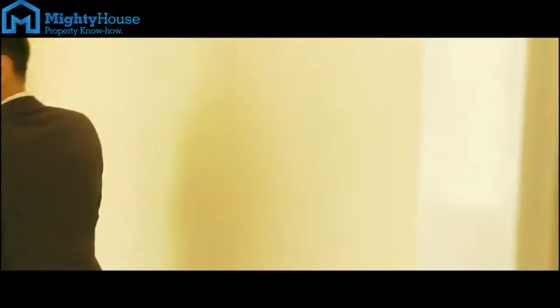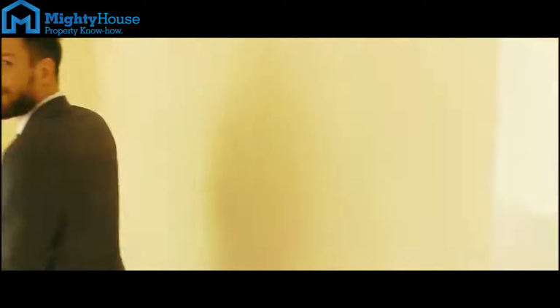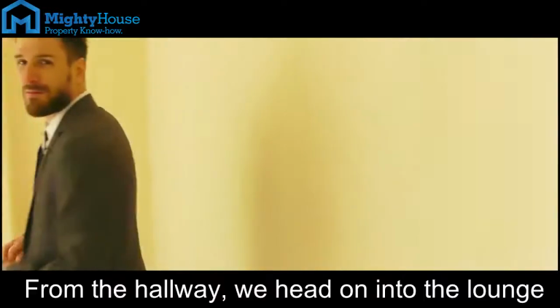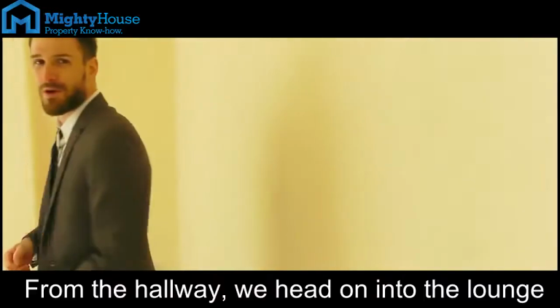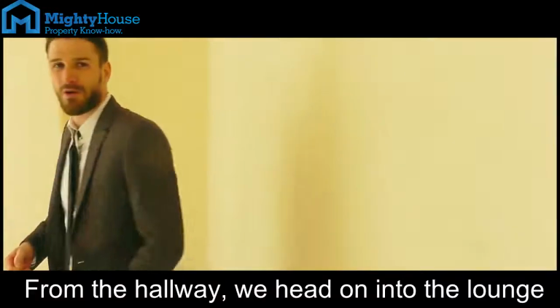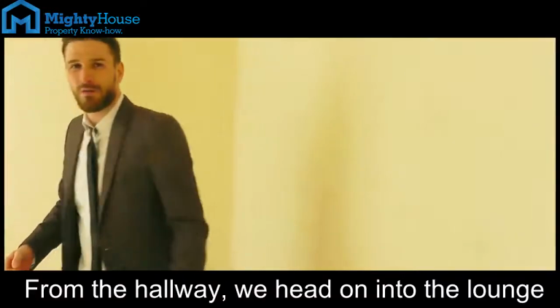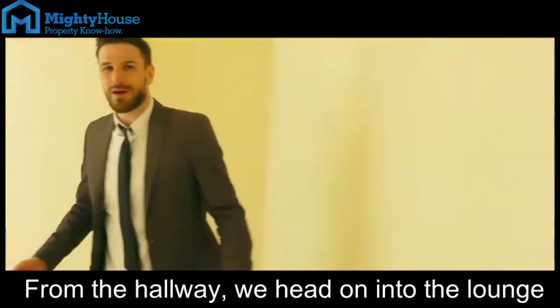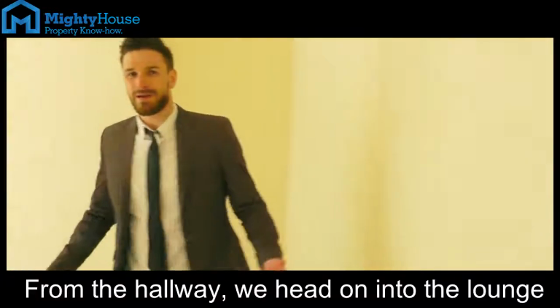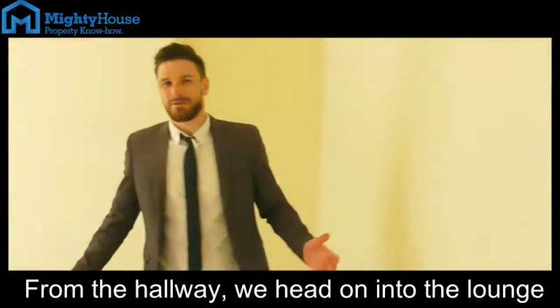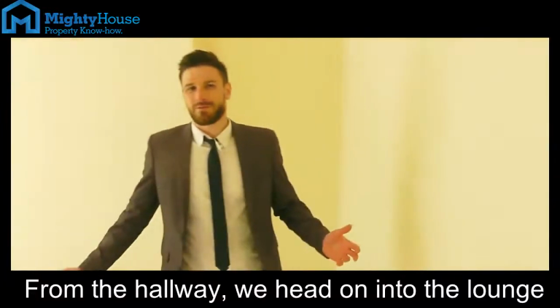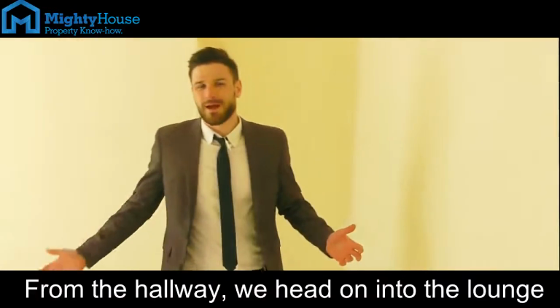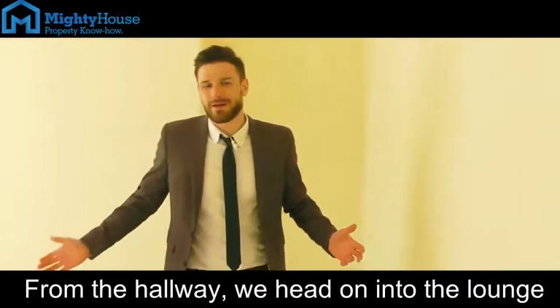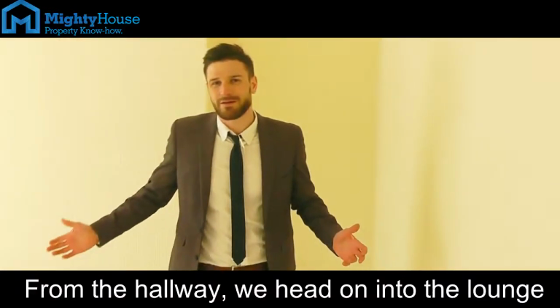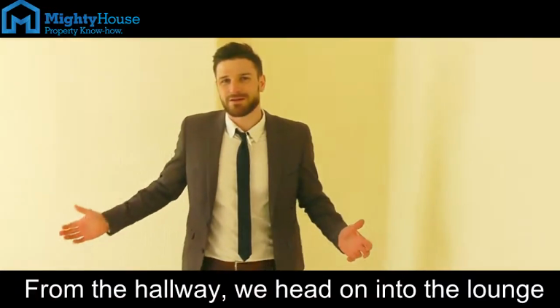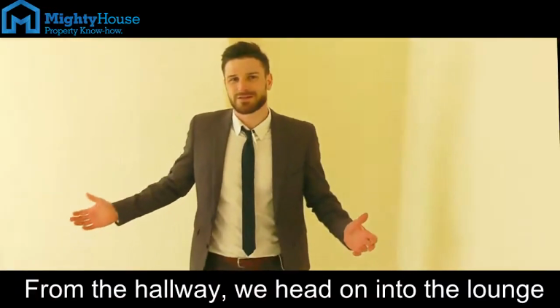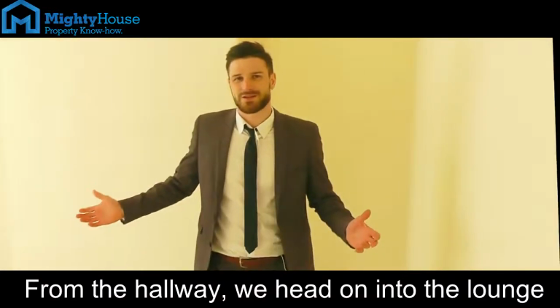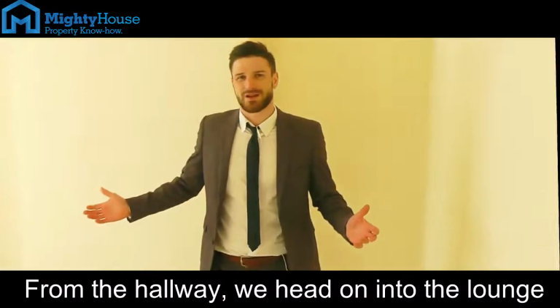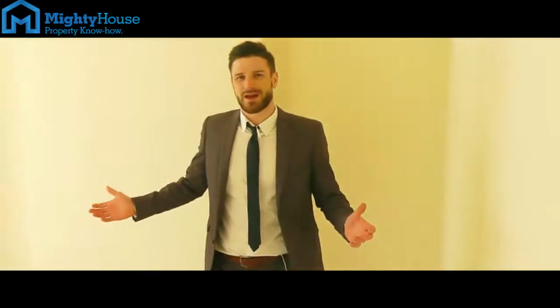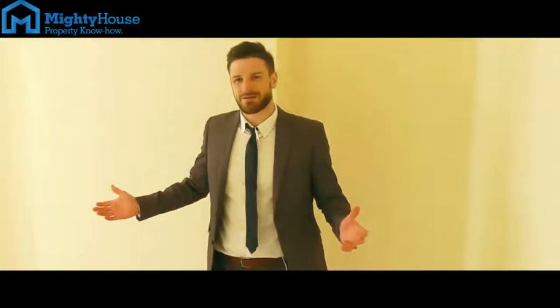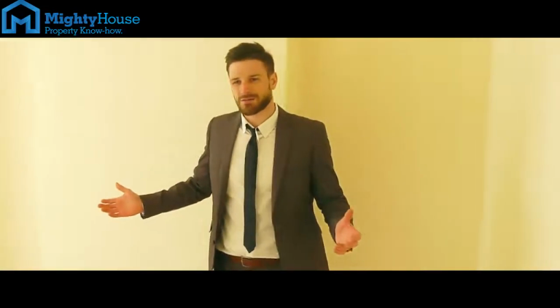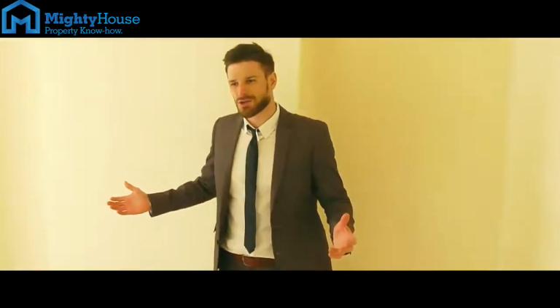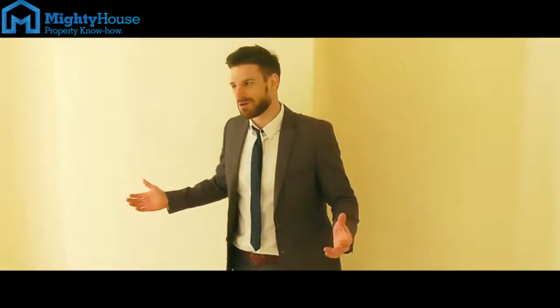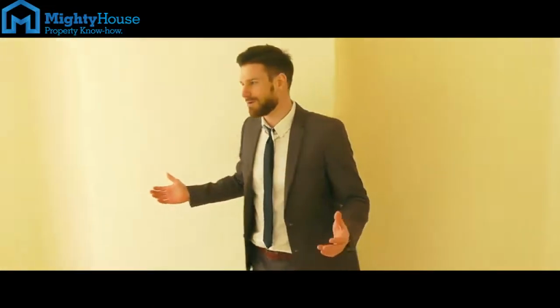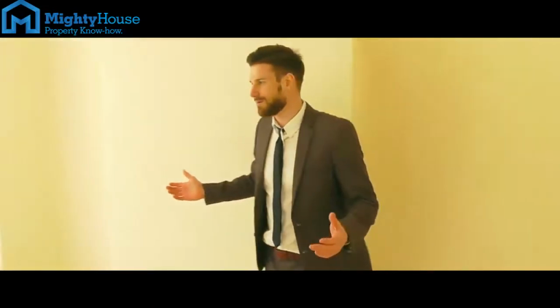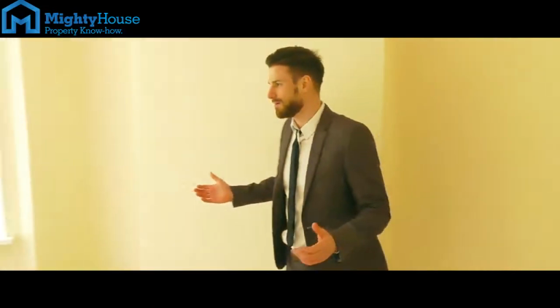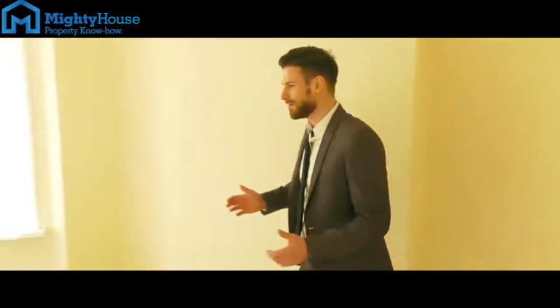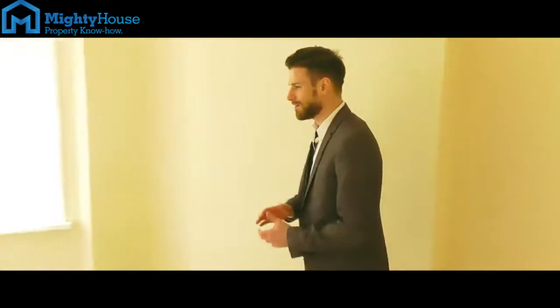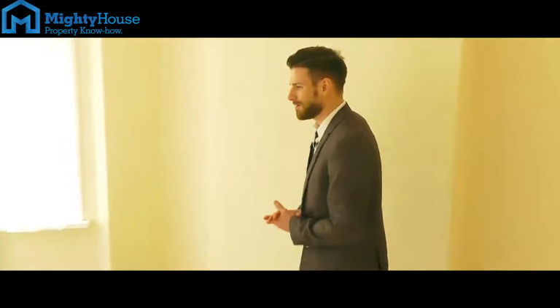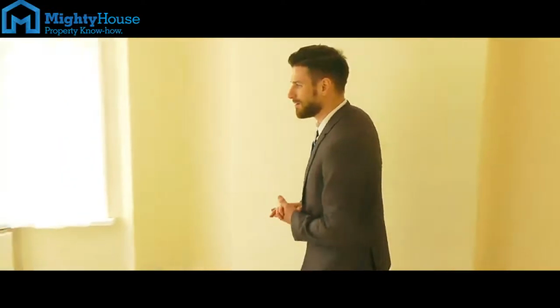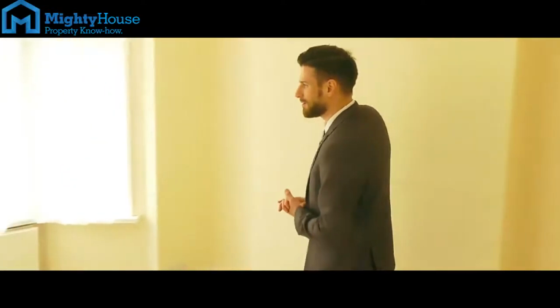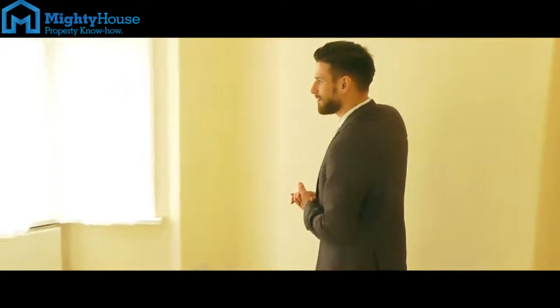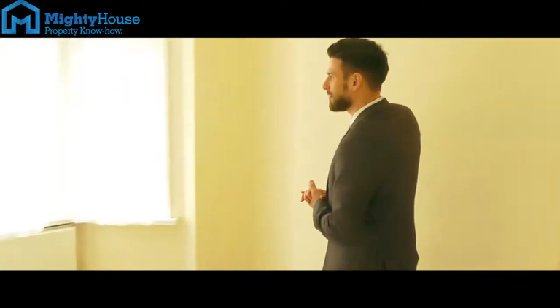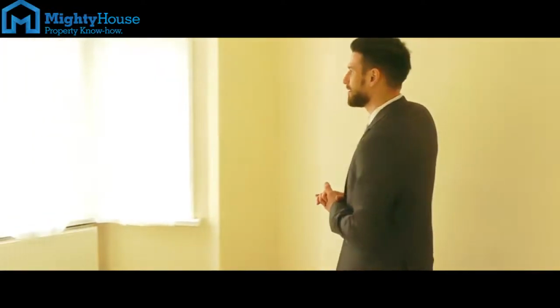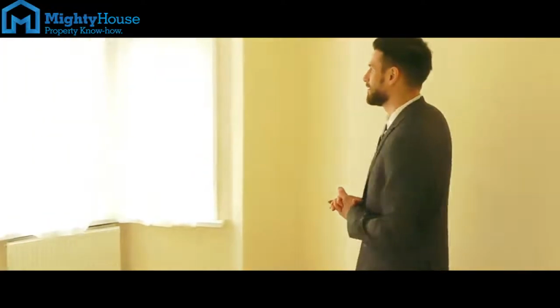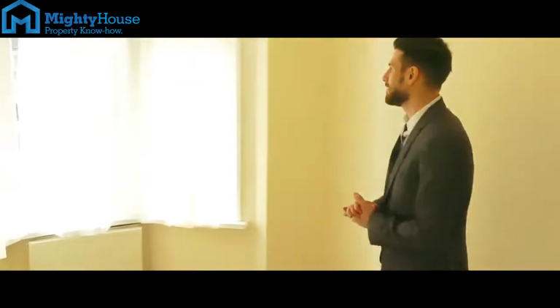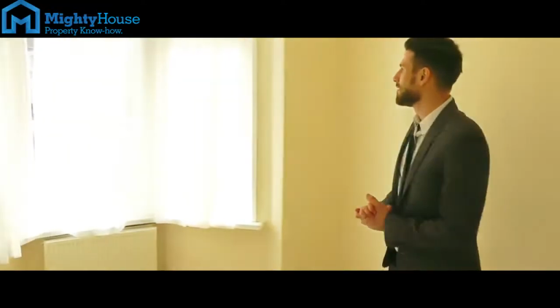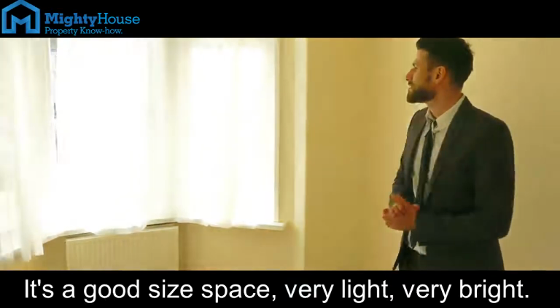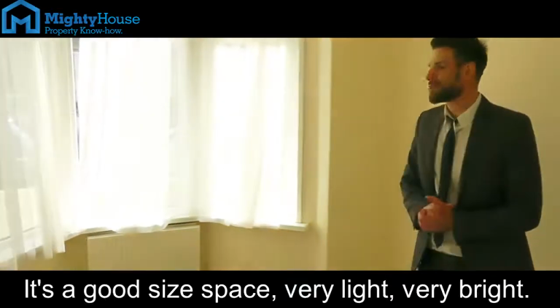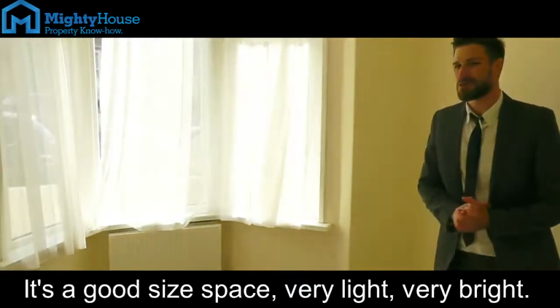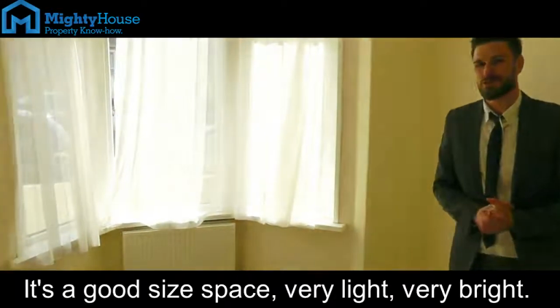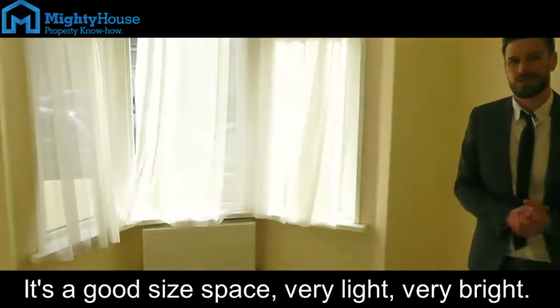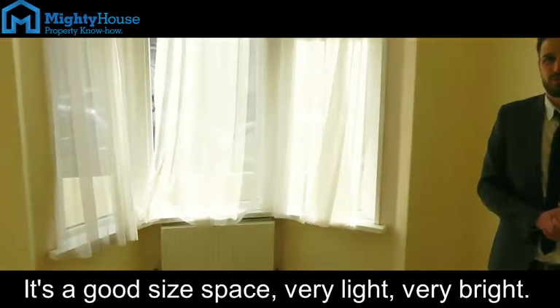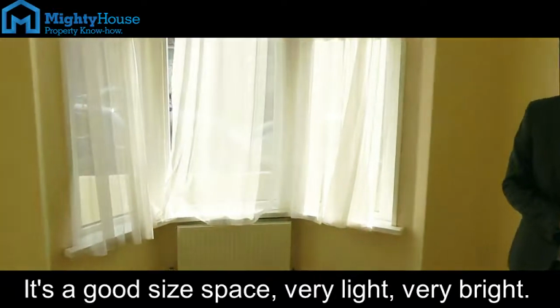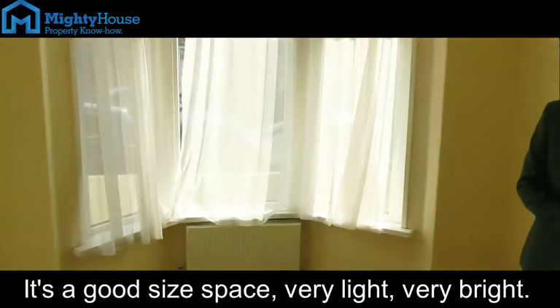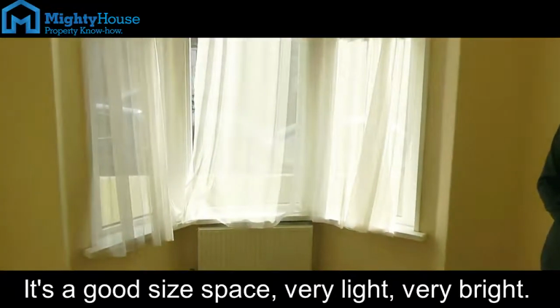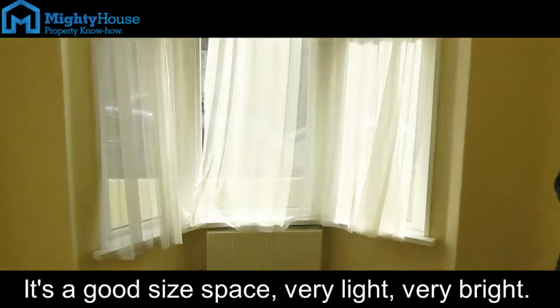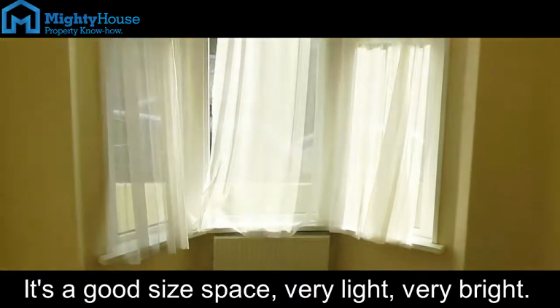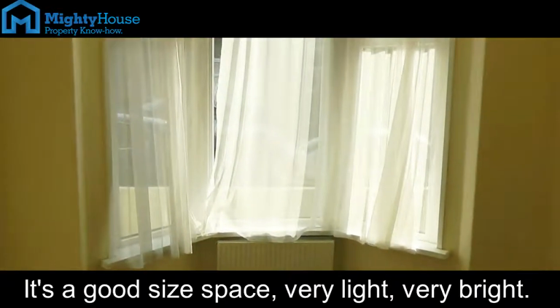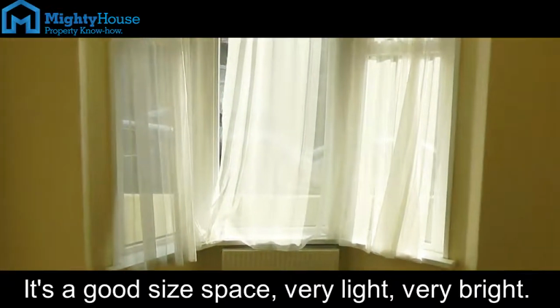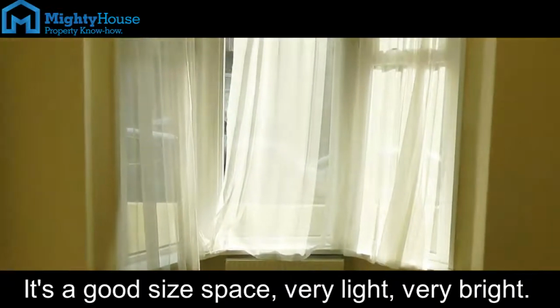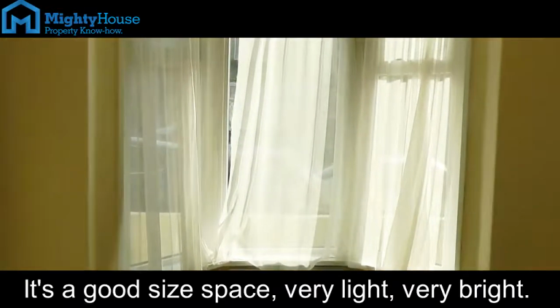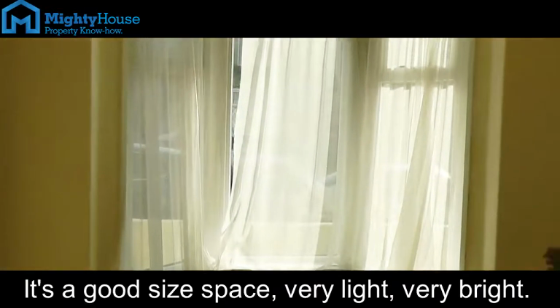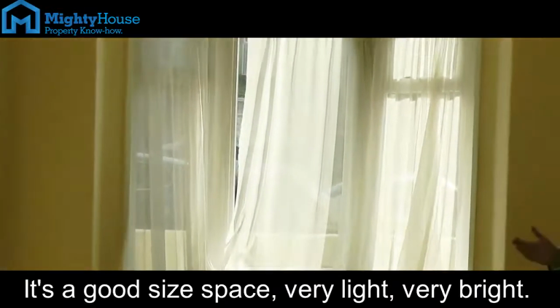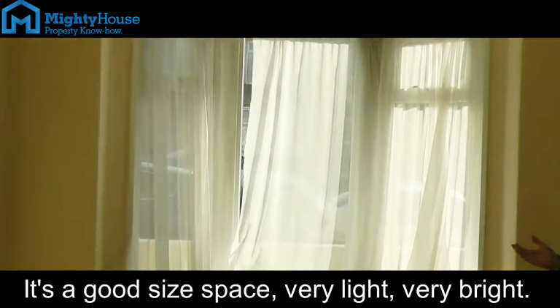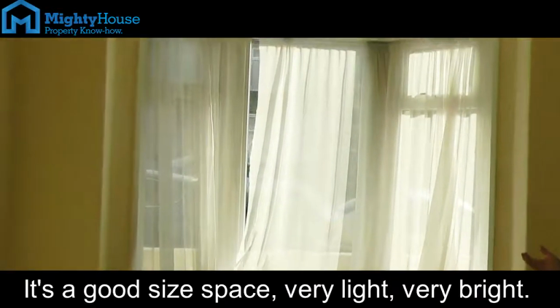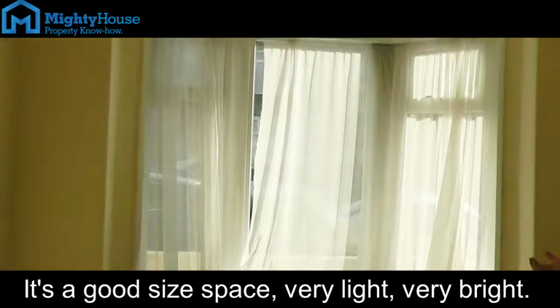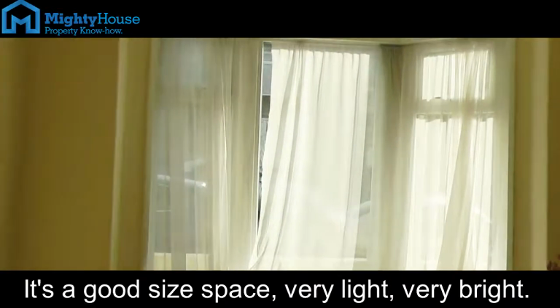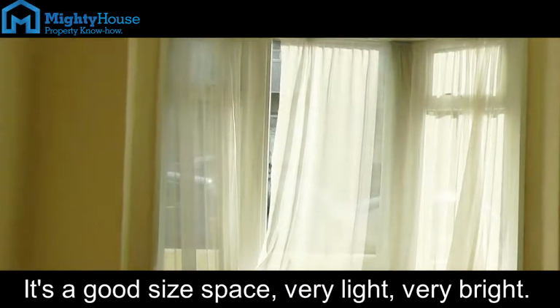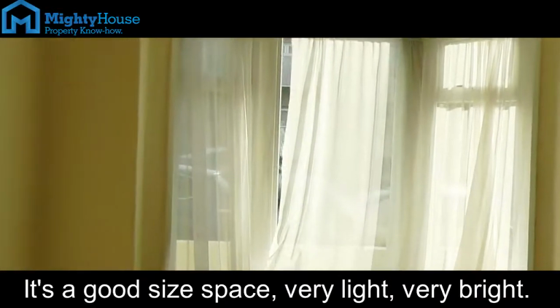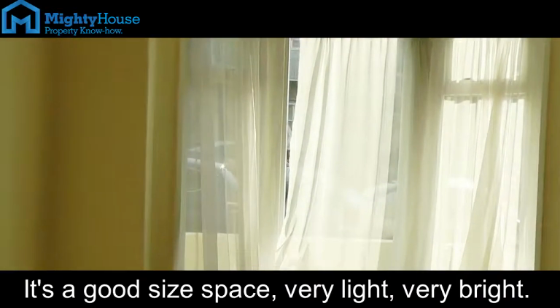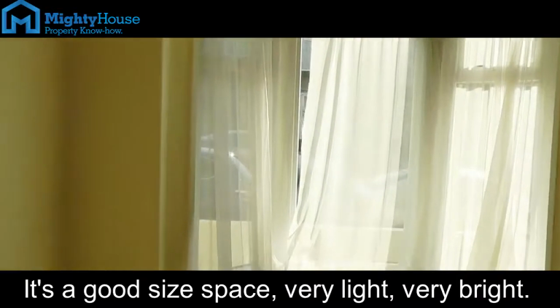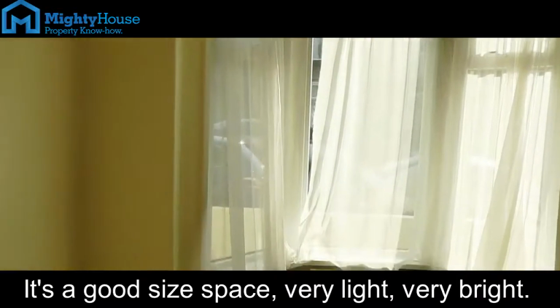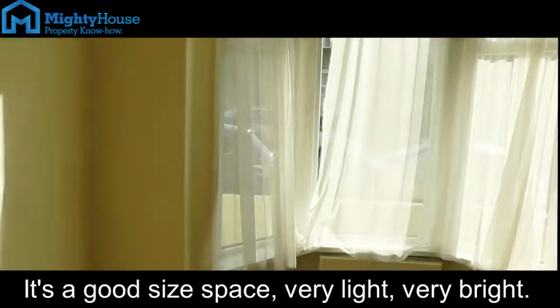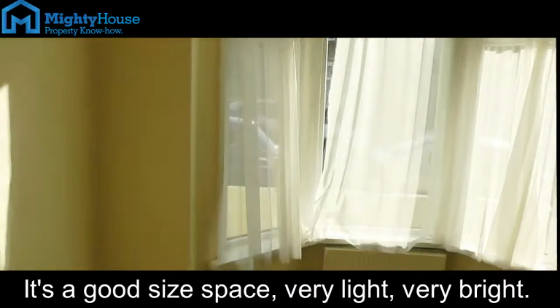From the hallway, we head on into the lounge. It's a good-sized space, very light, very bright.